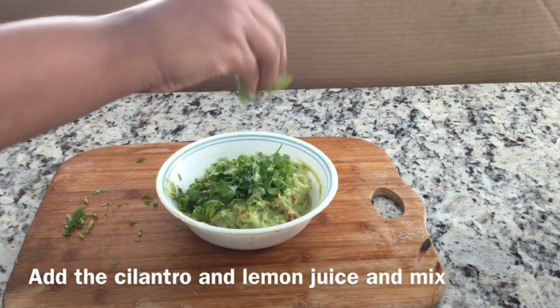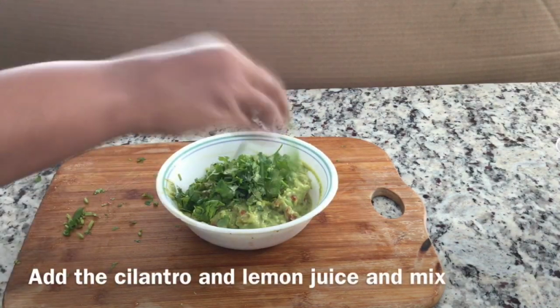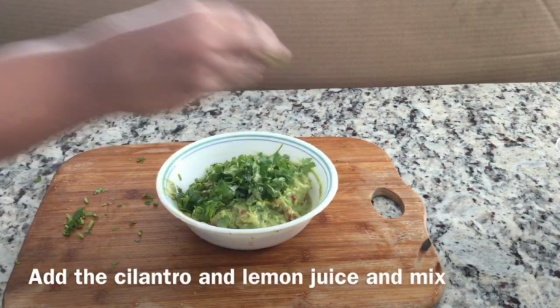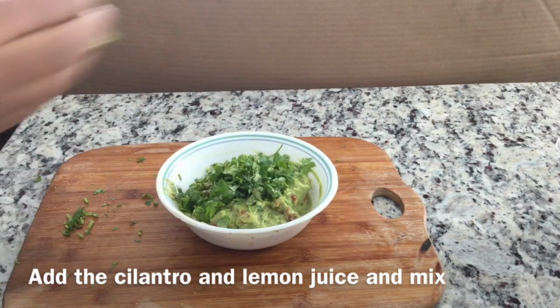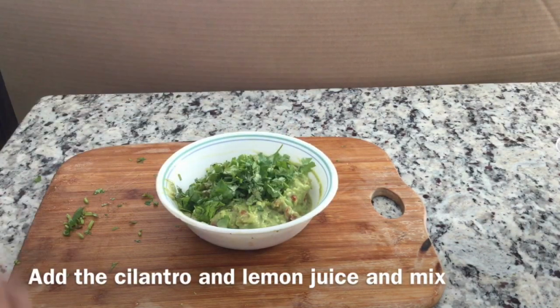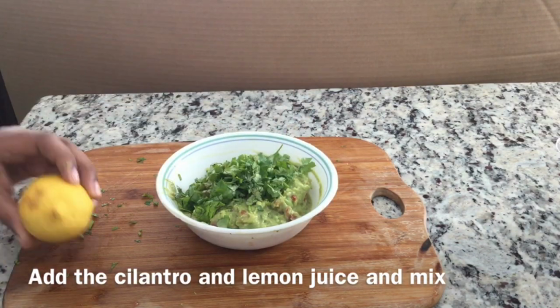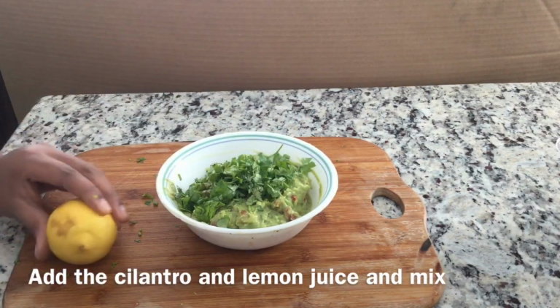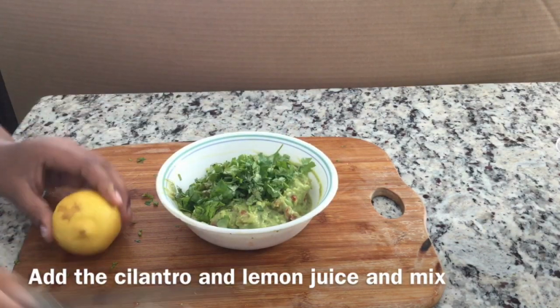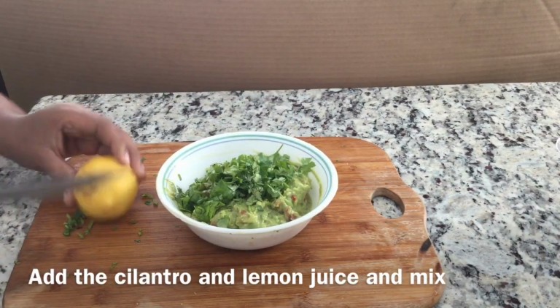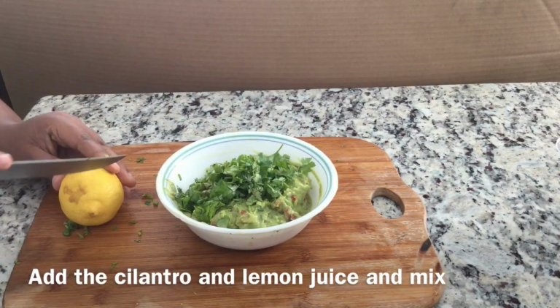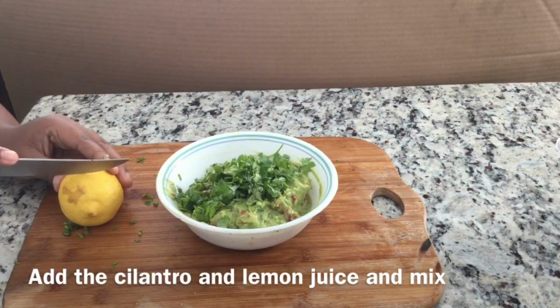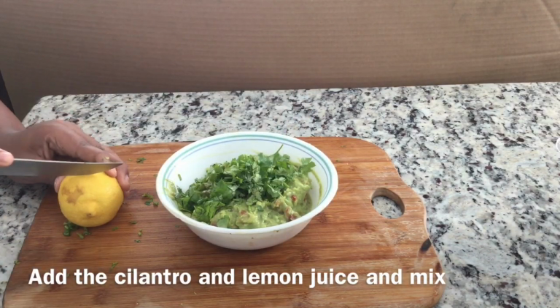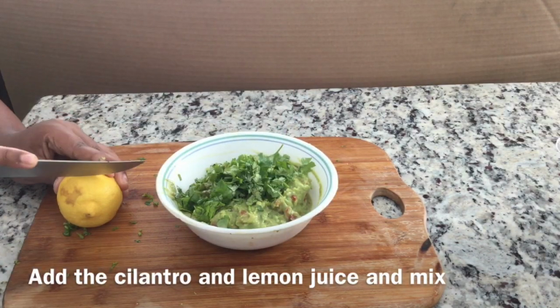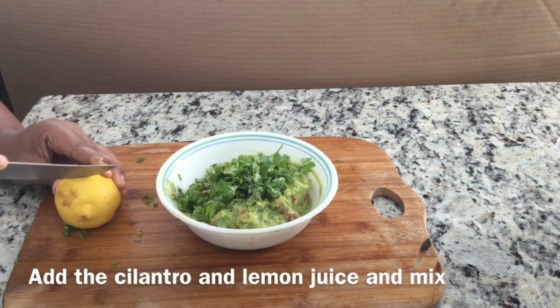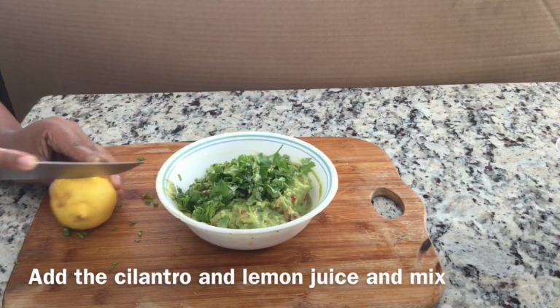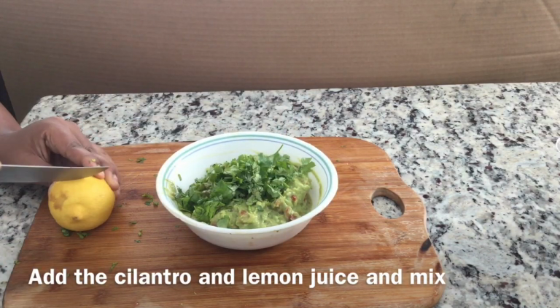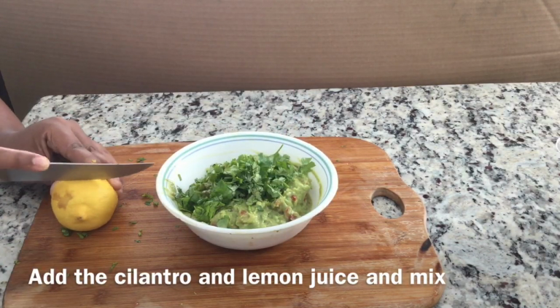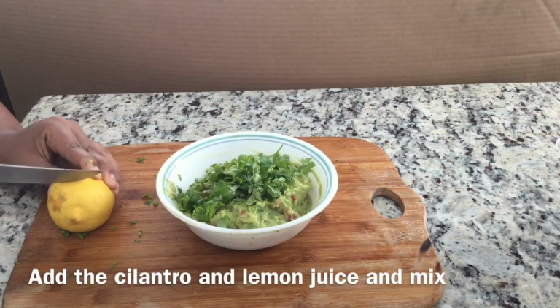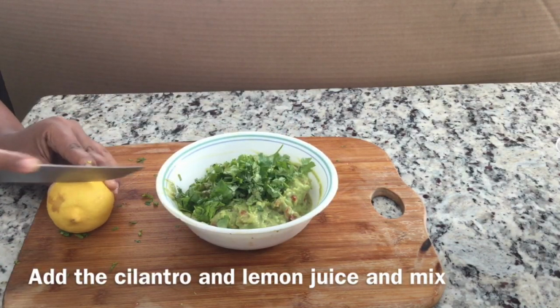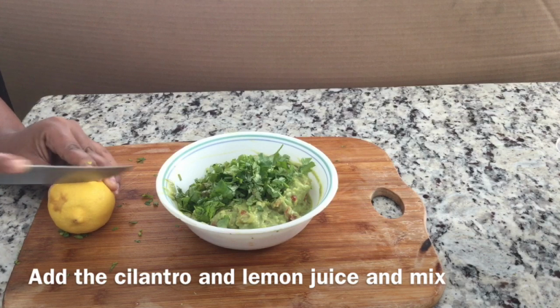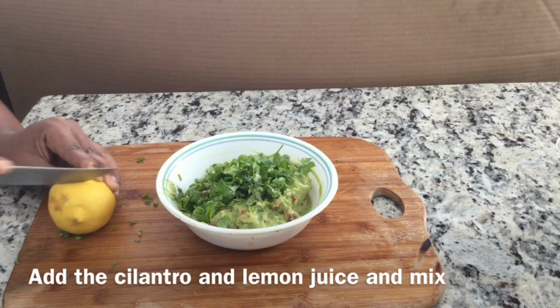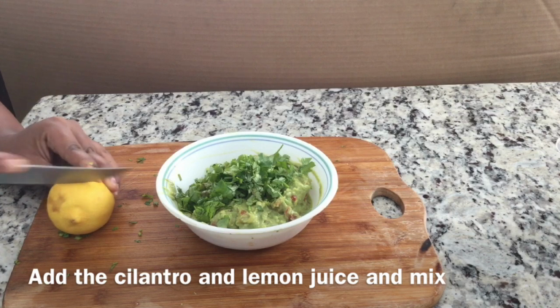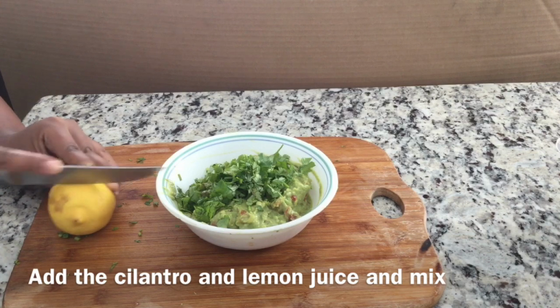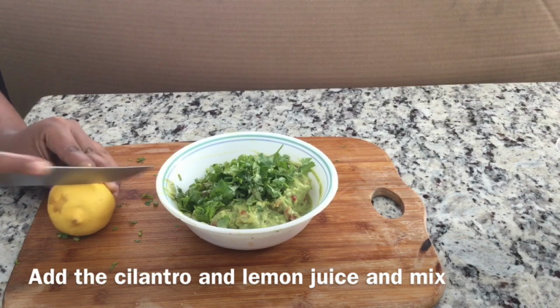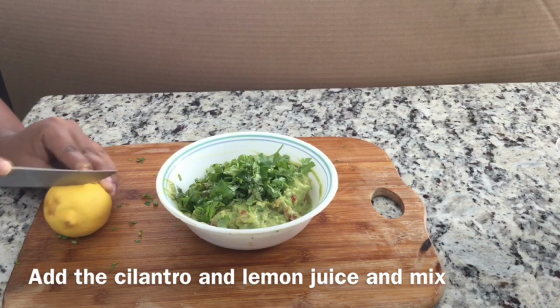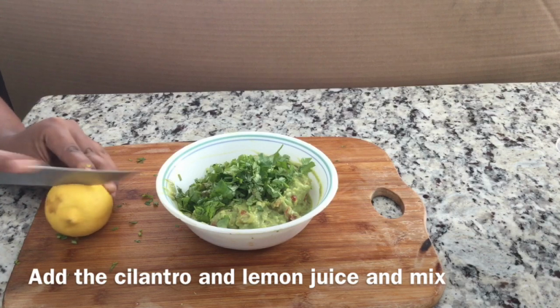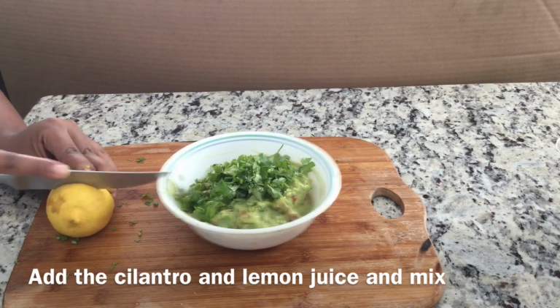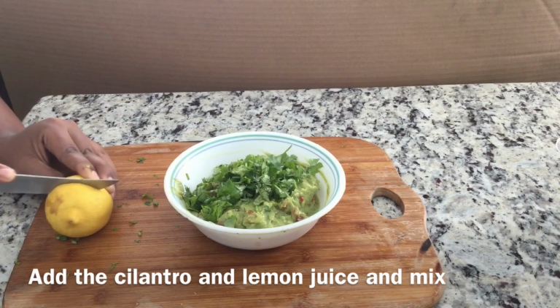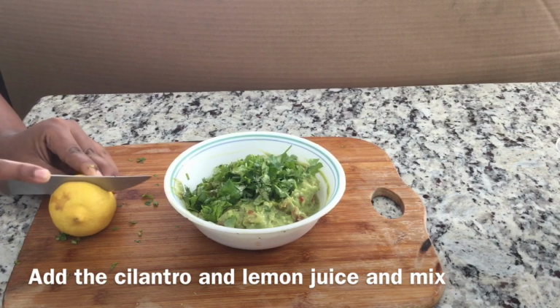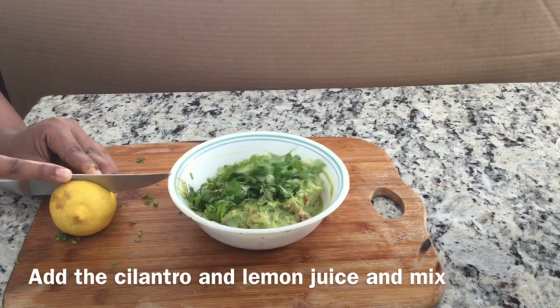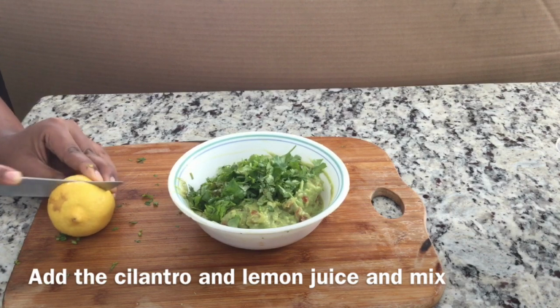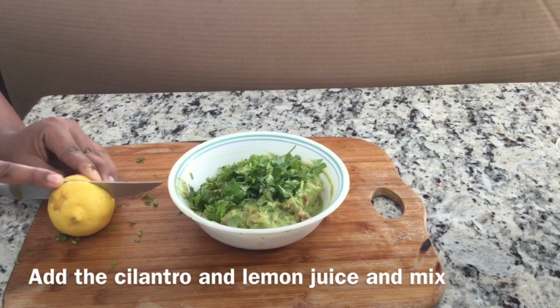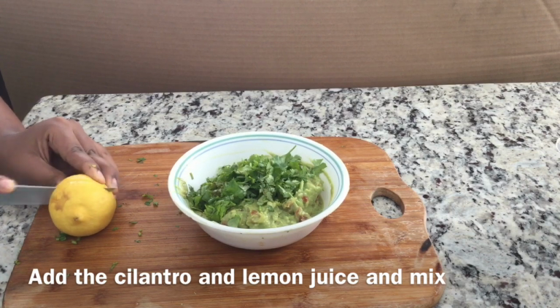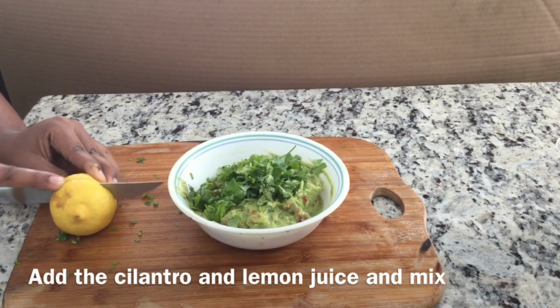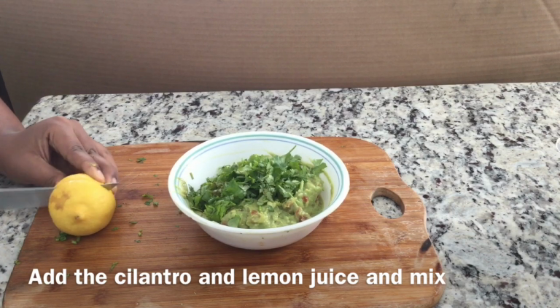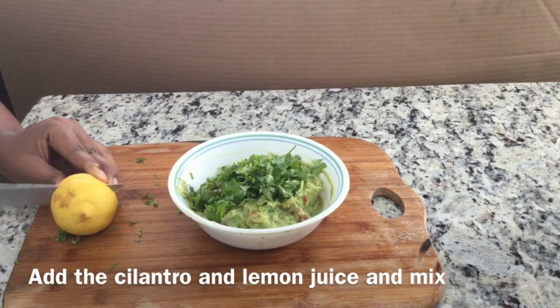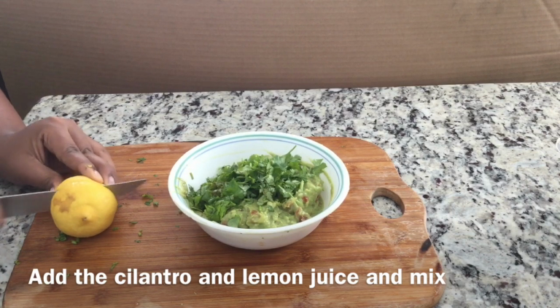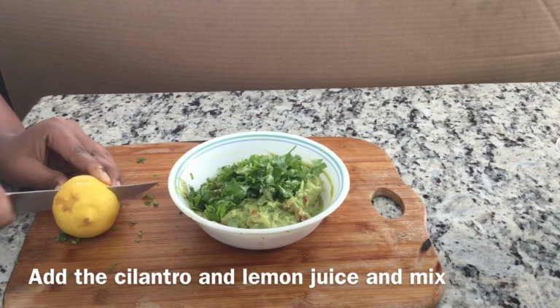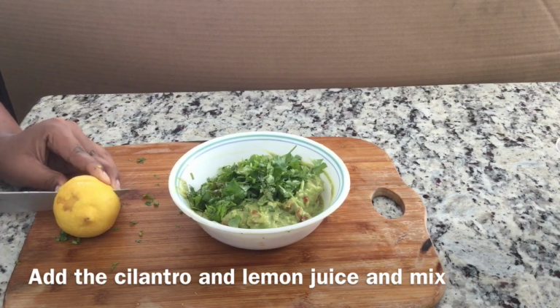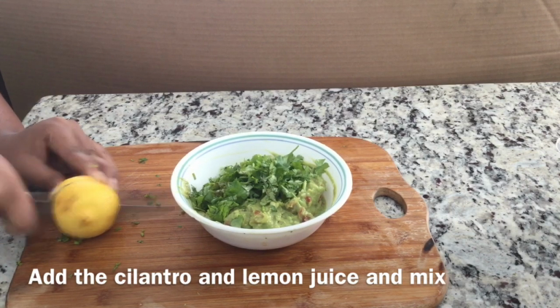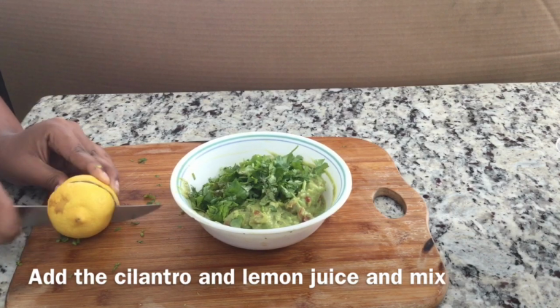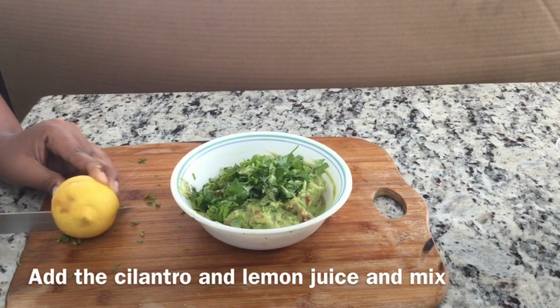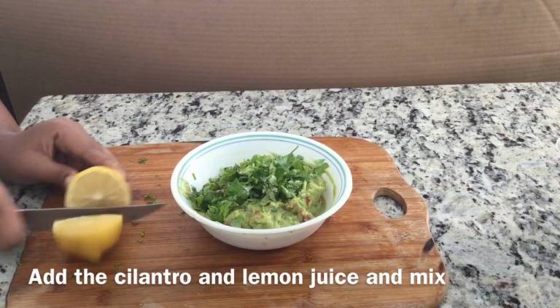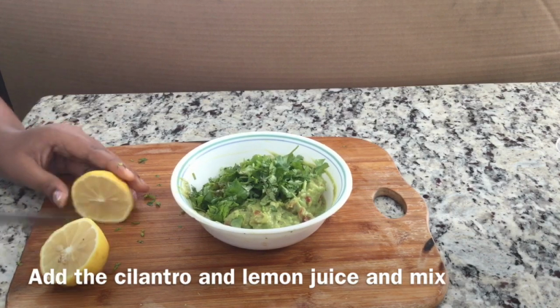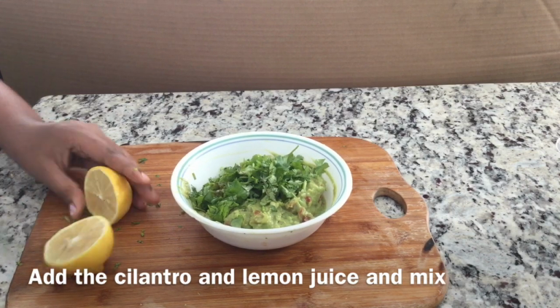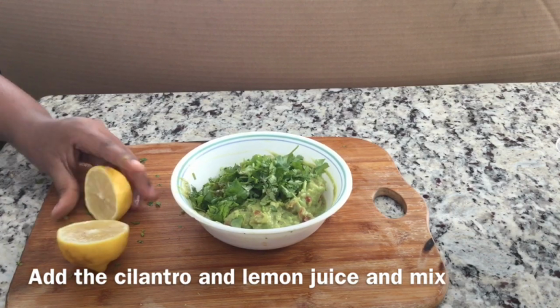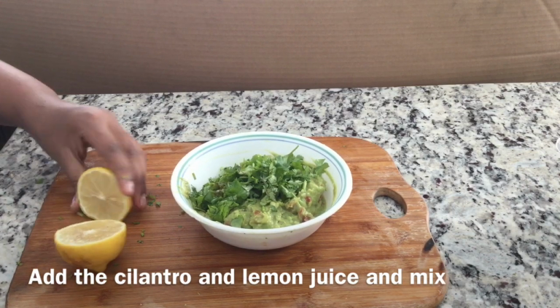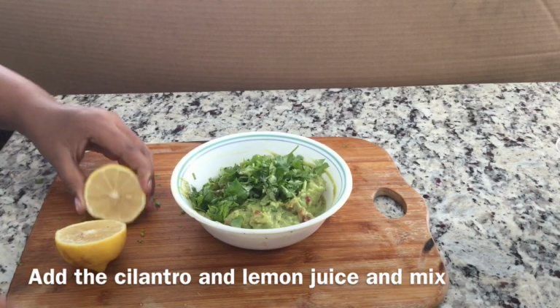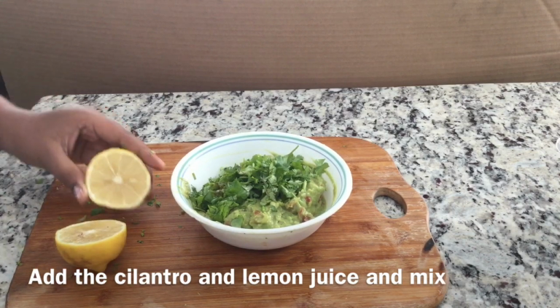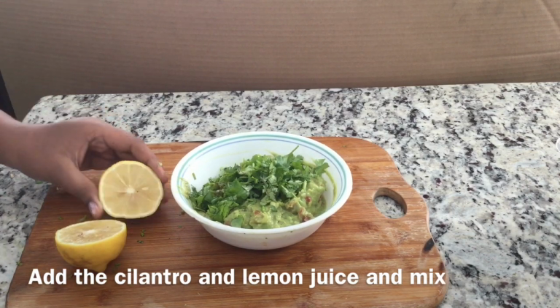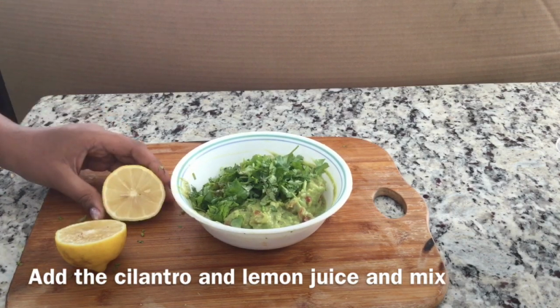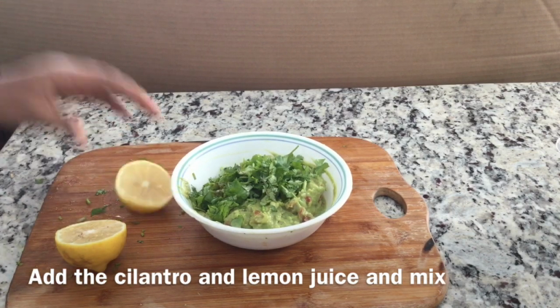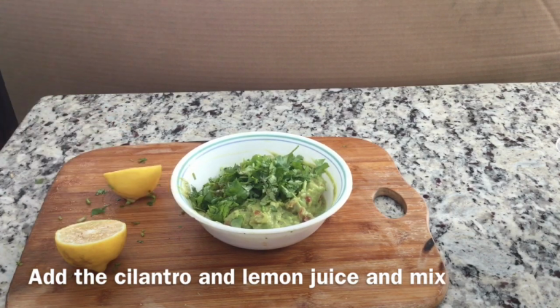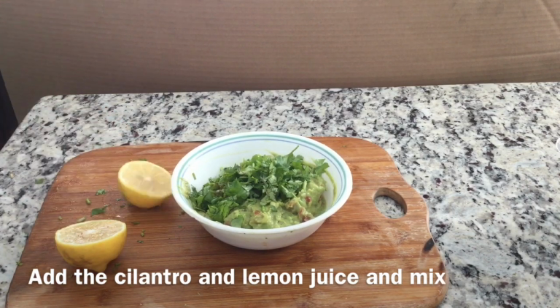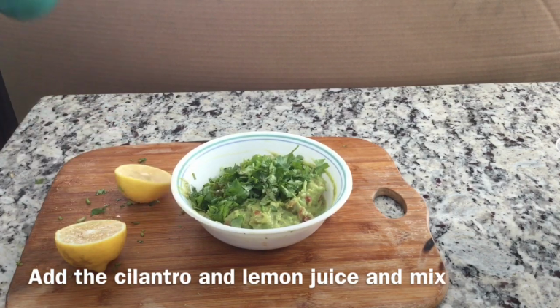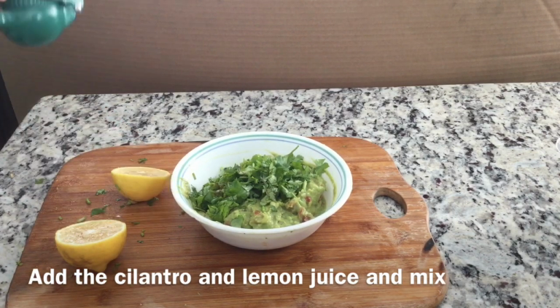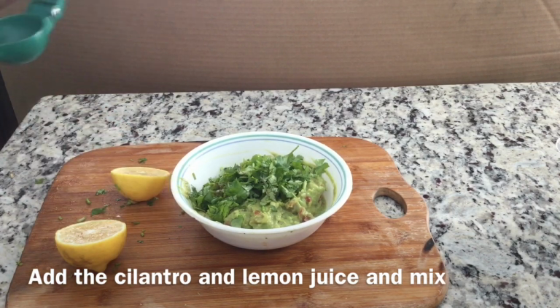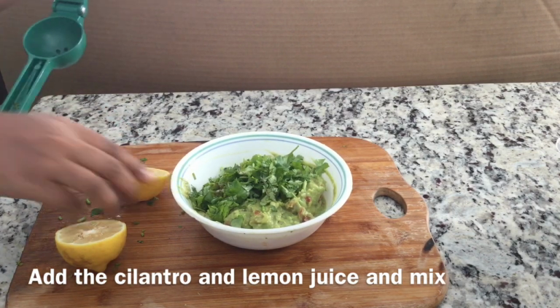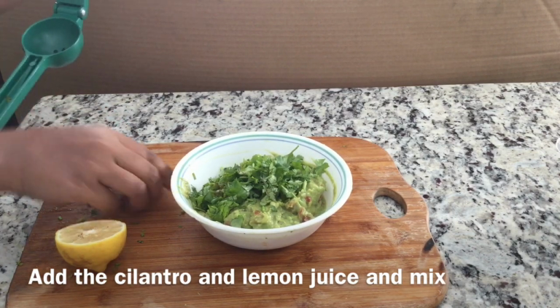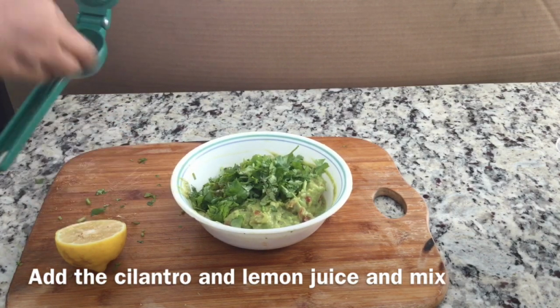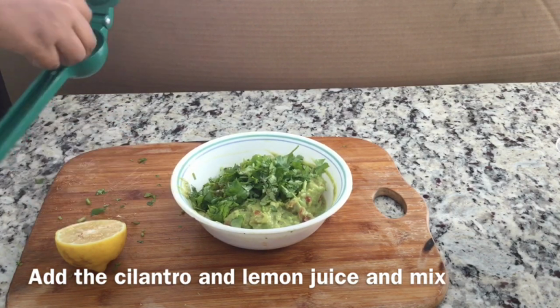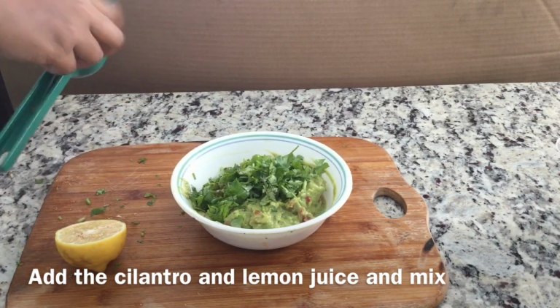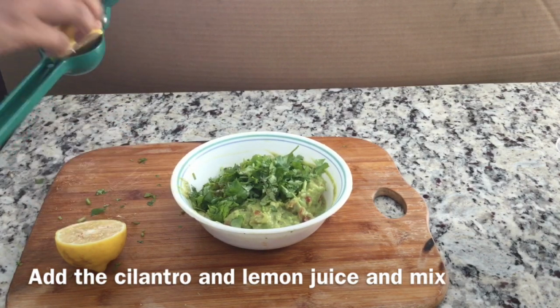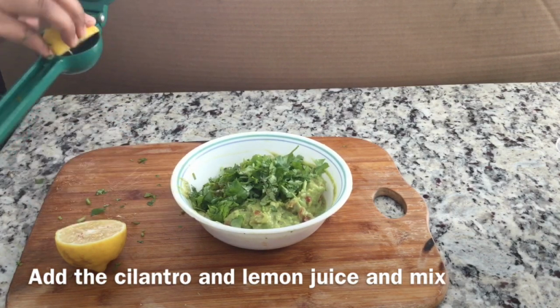Add the cilantro, and you want to use half a lemon's worth of juice, and give that a good mix too.